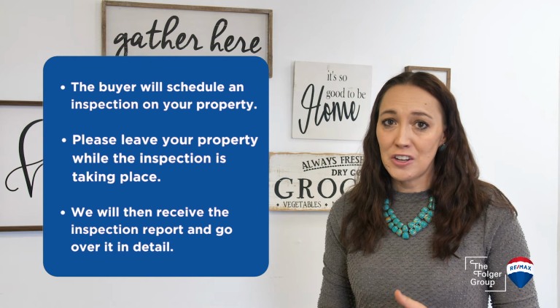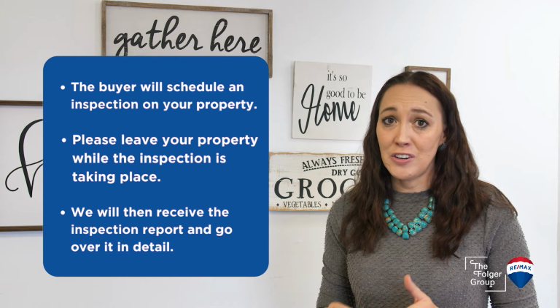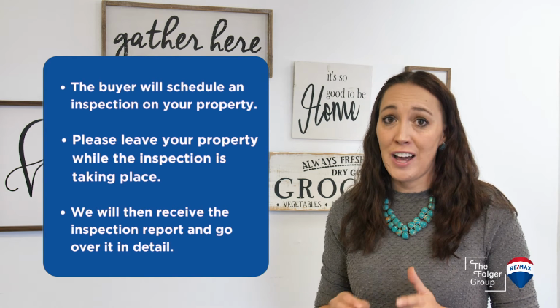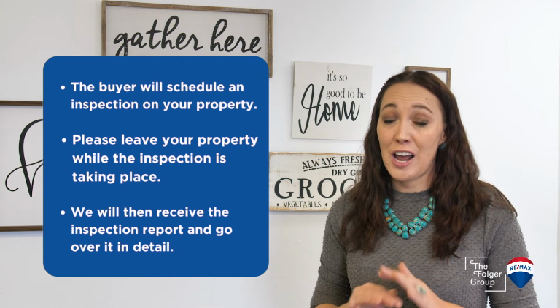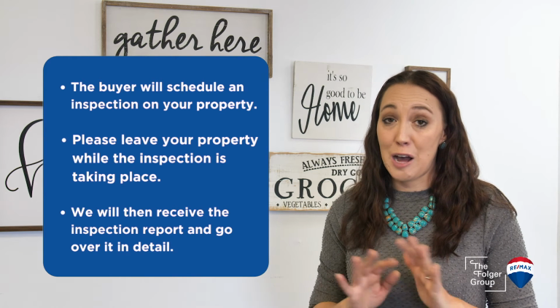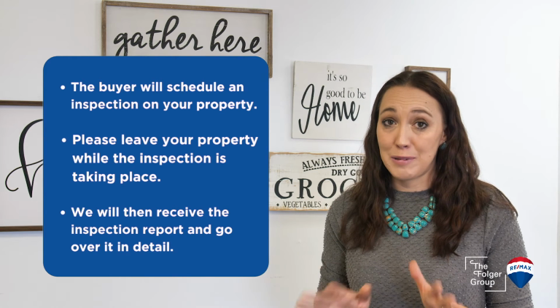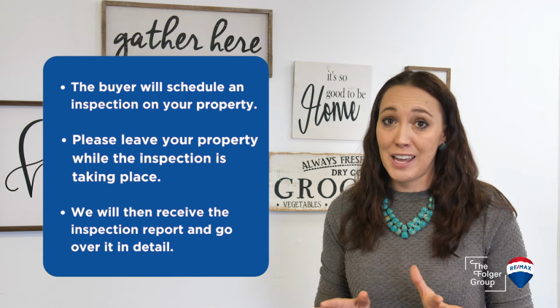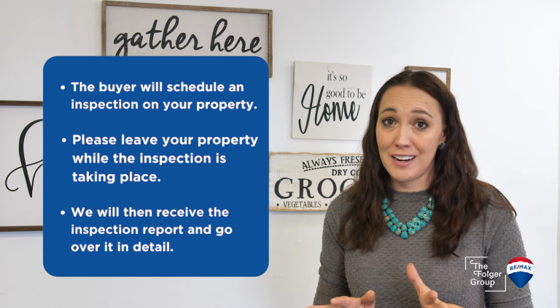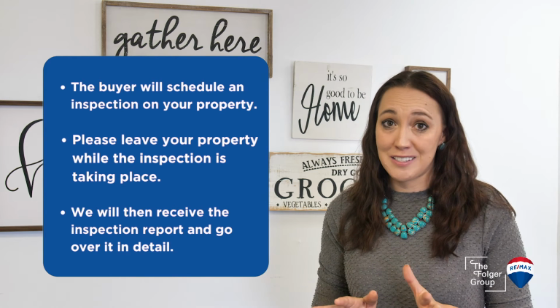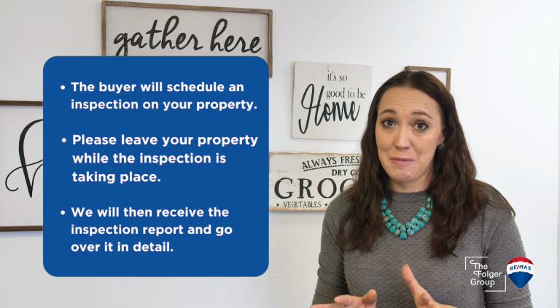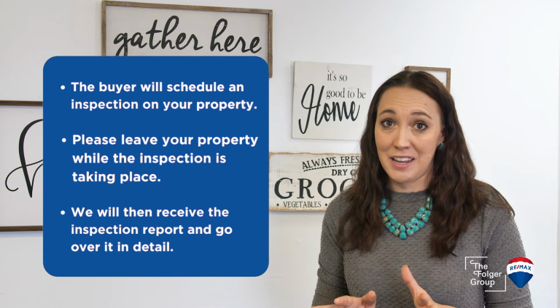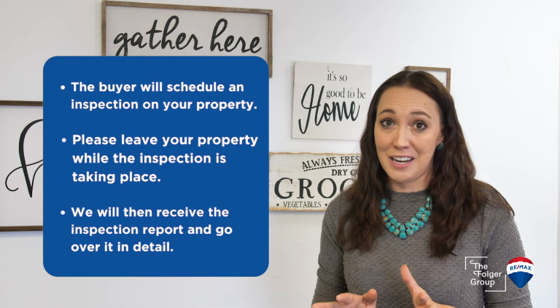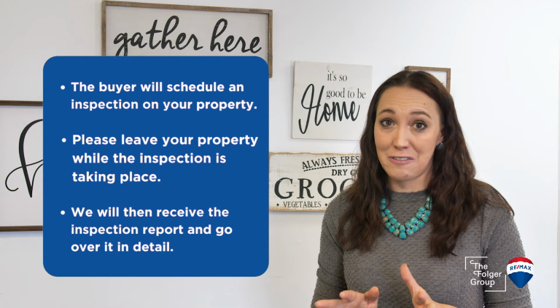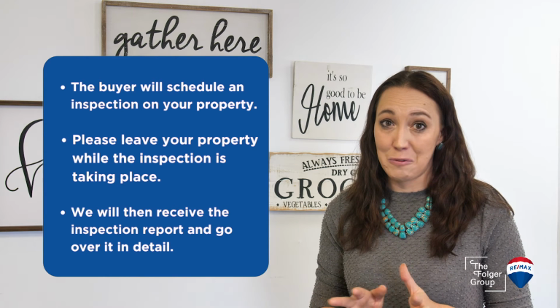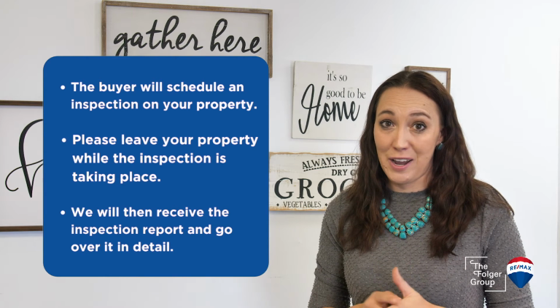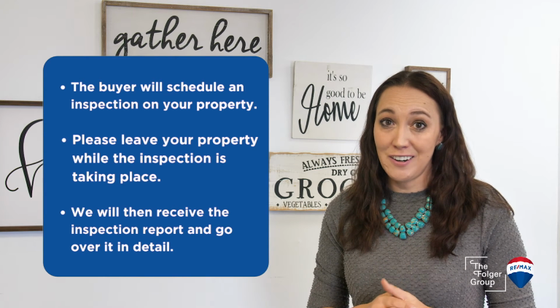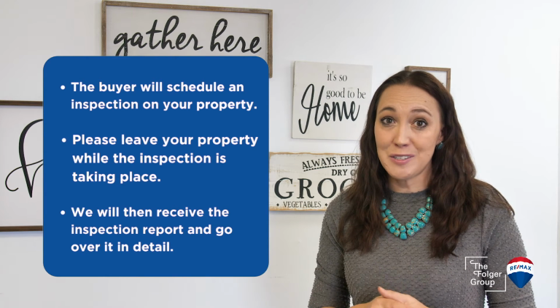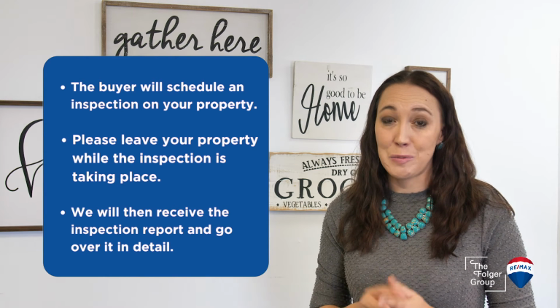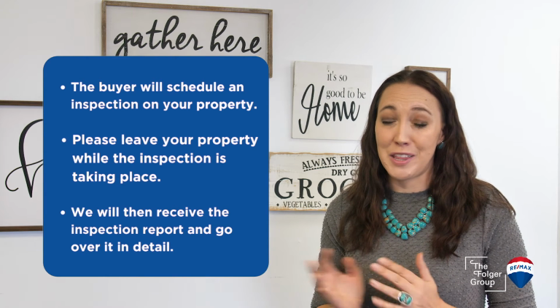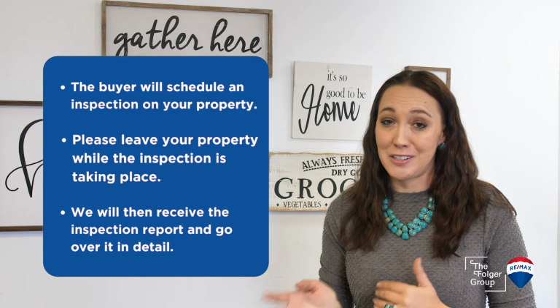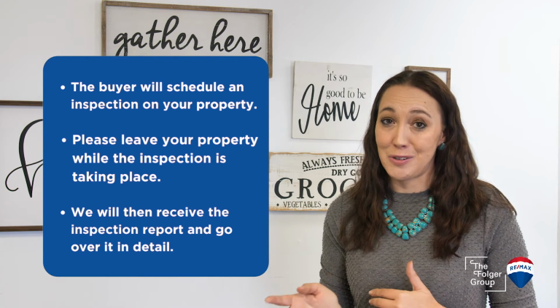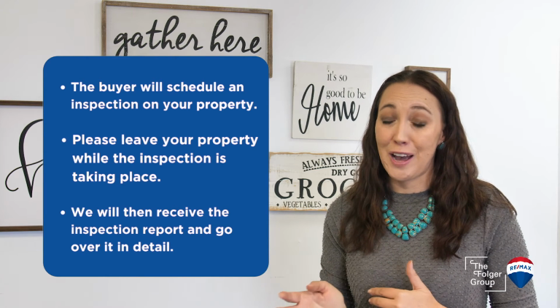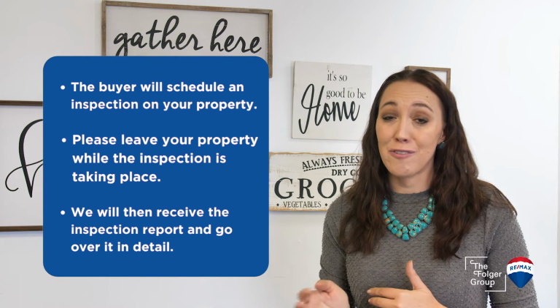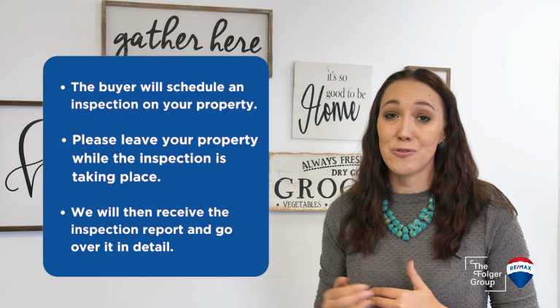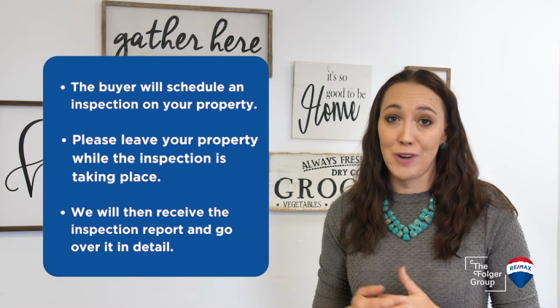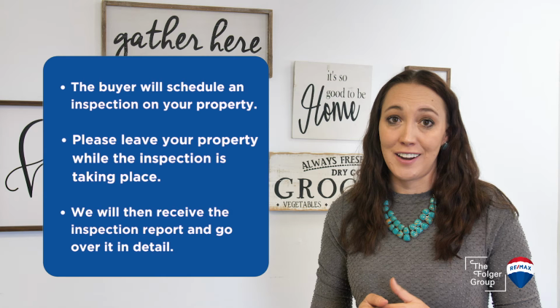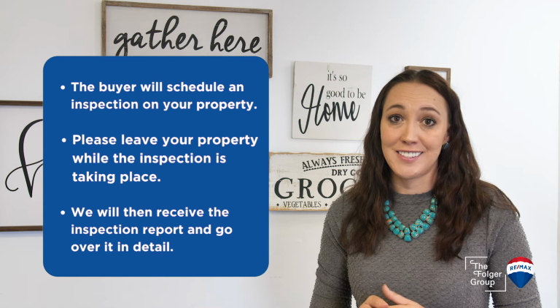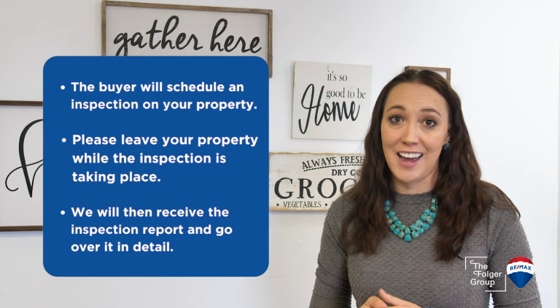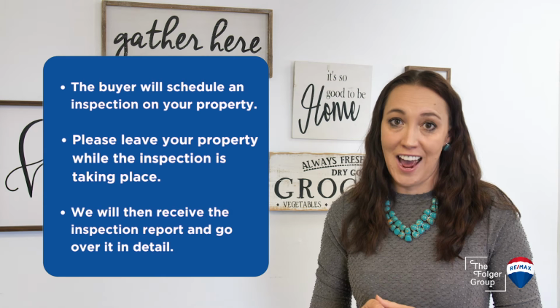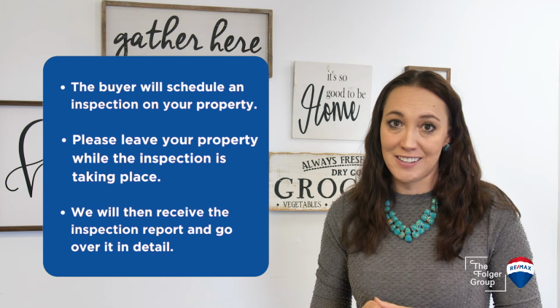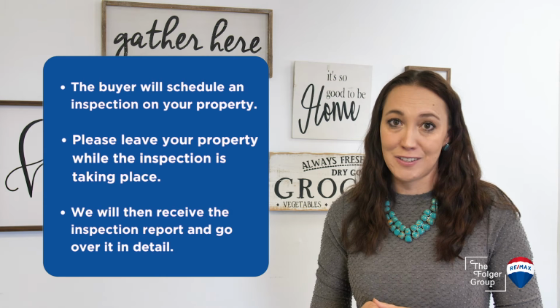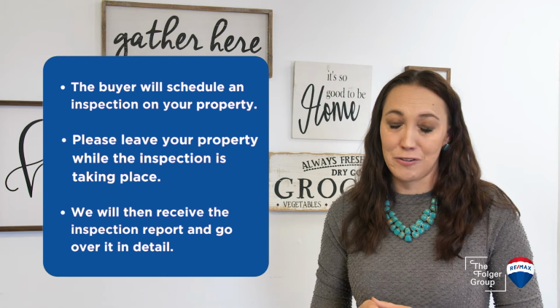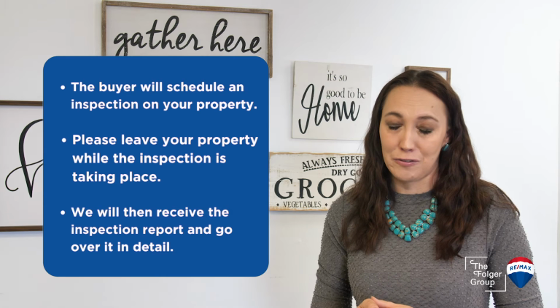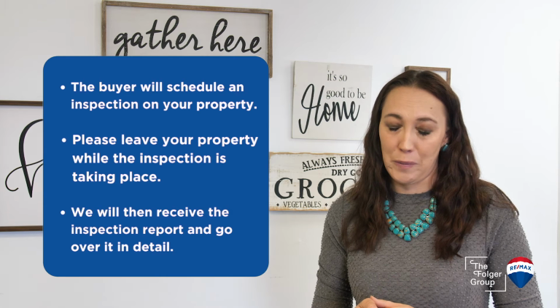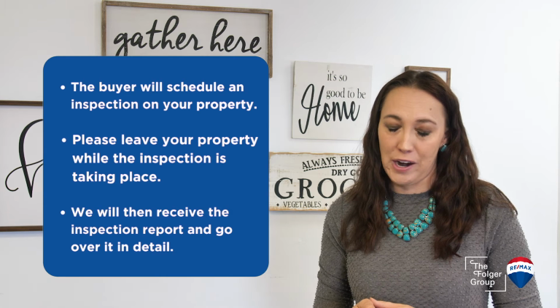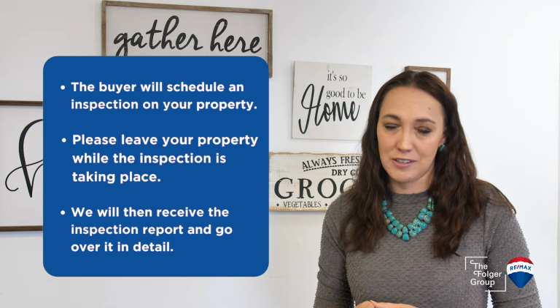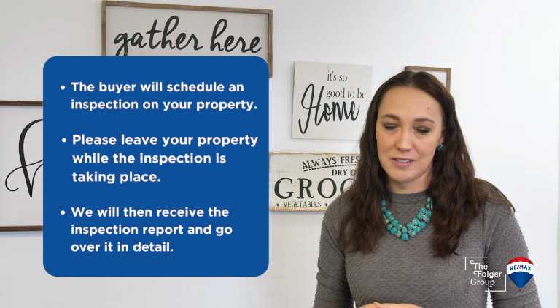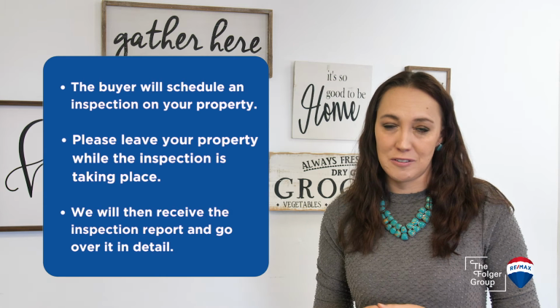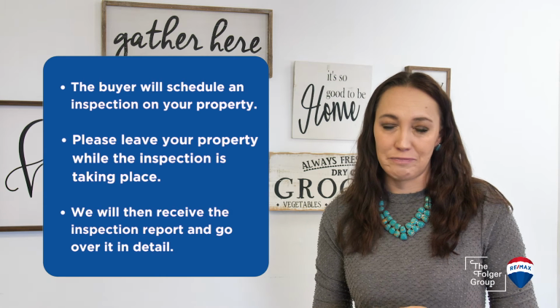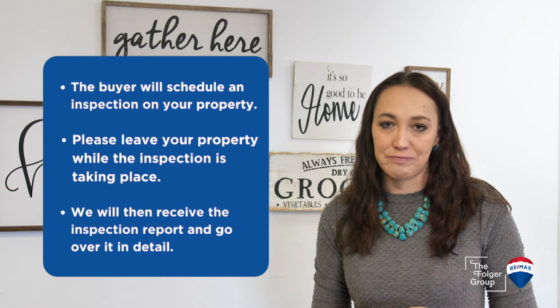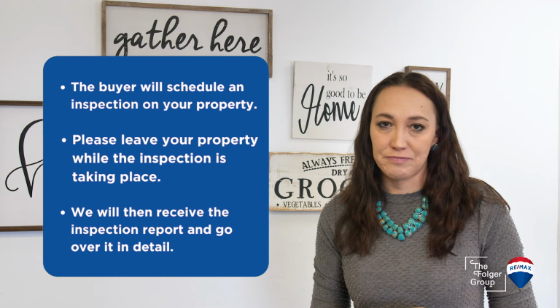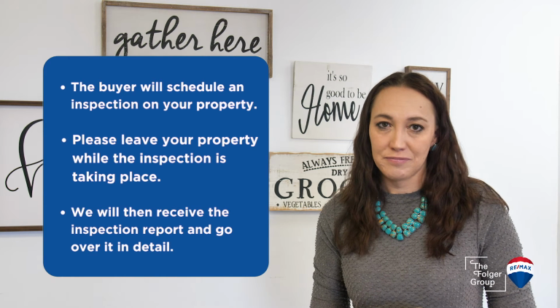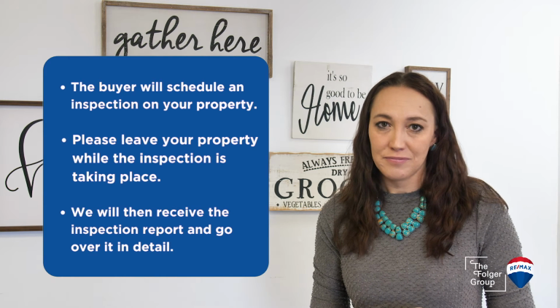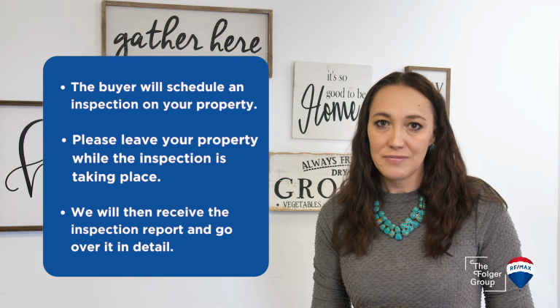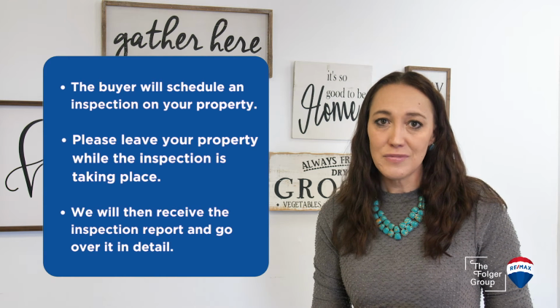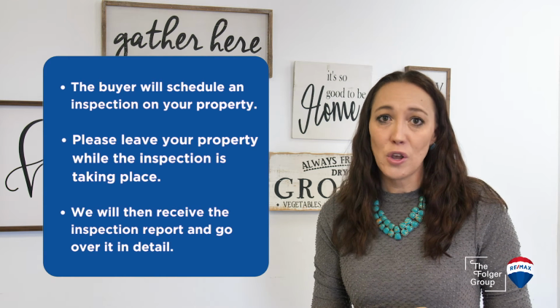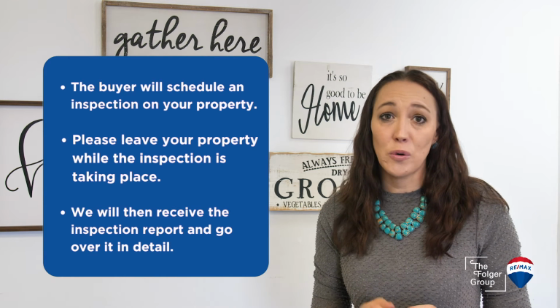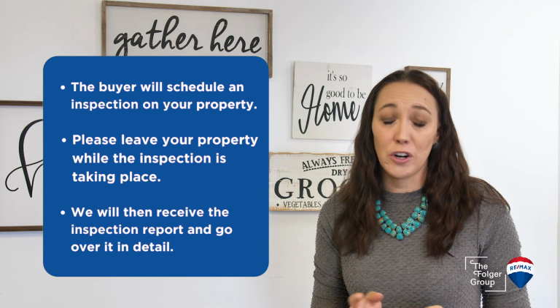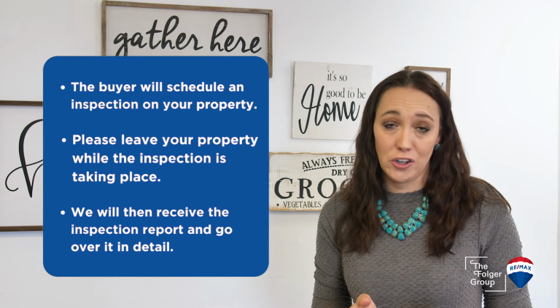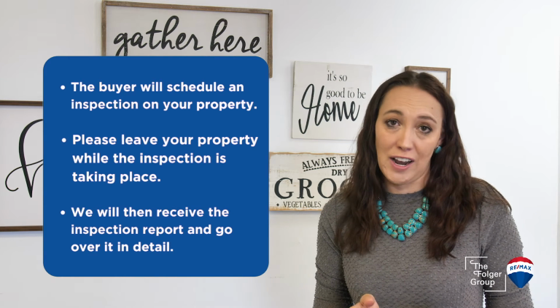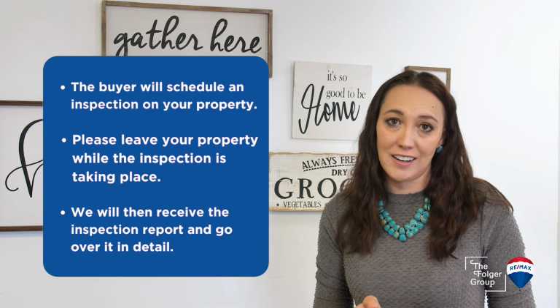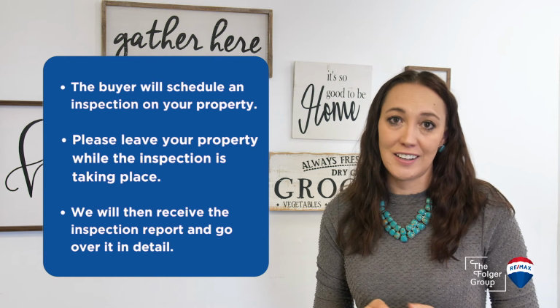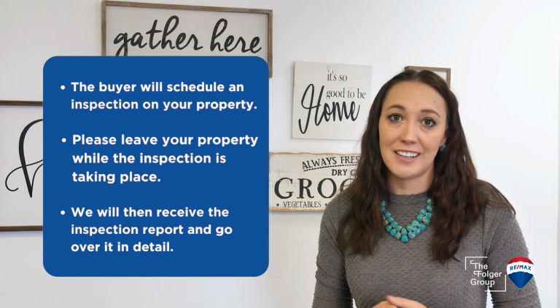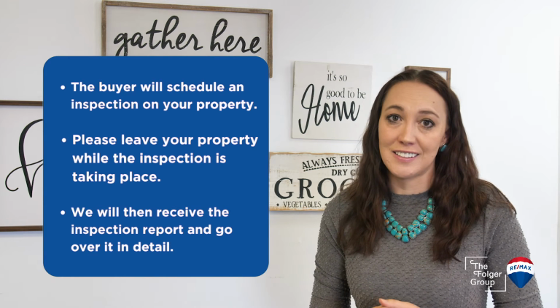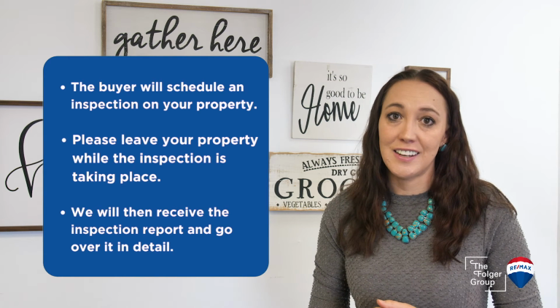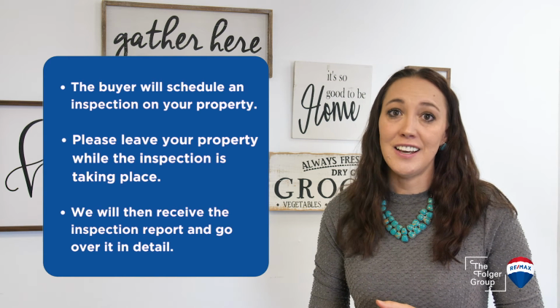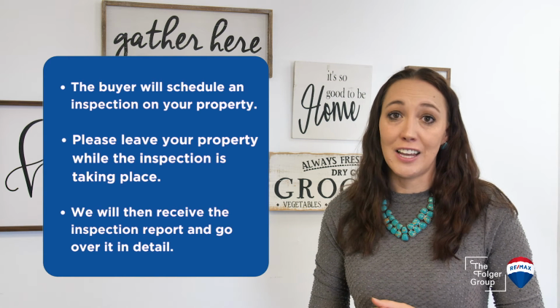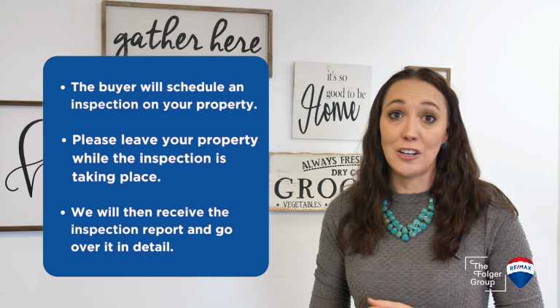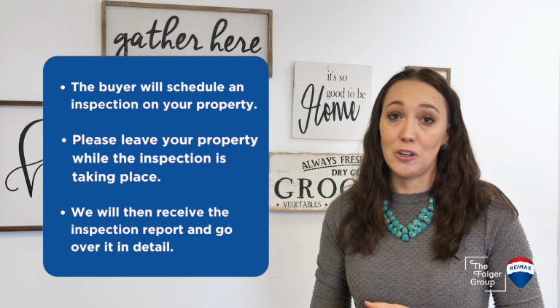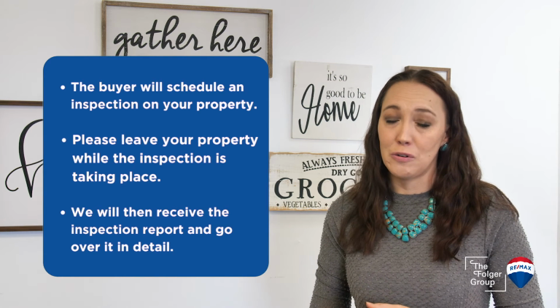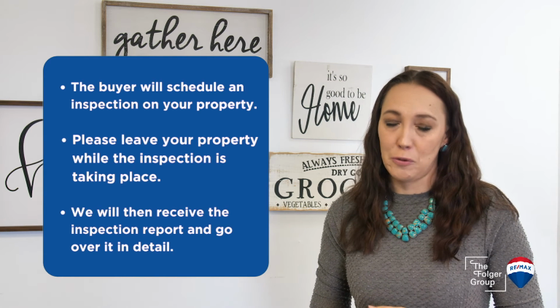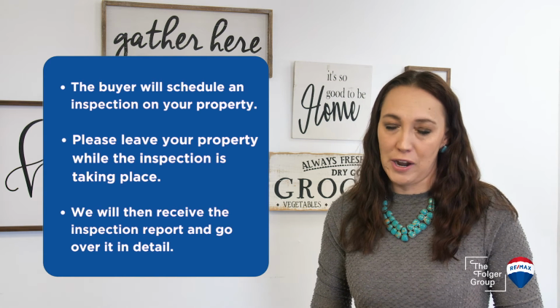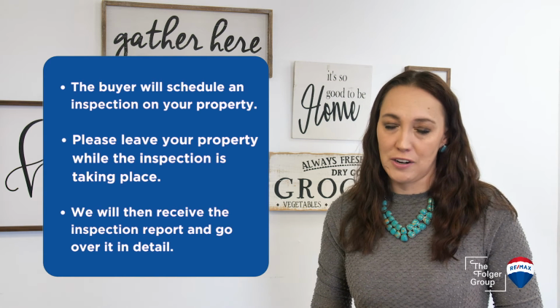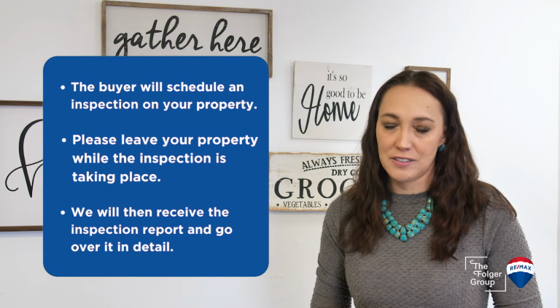You are not obligated to make any repairs, but the buyer does have the right to ask for repairs or a credit in lieu of repairs.